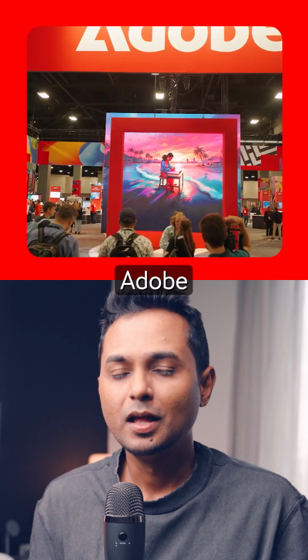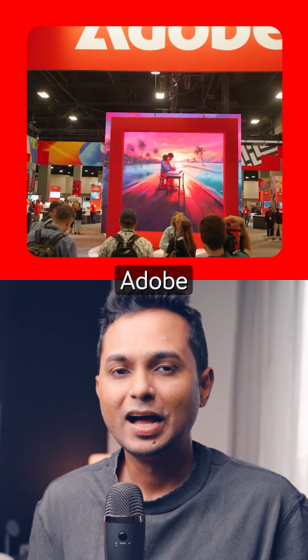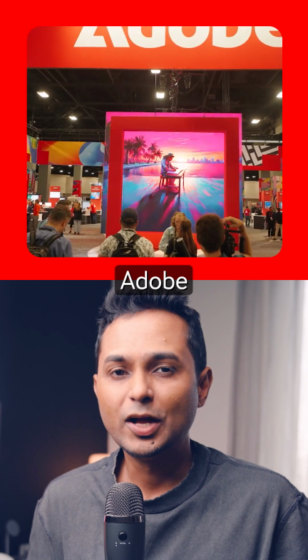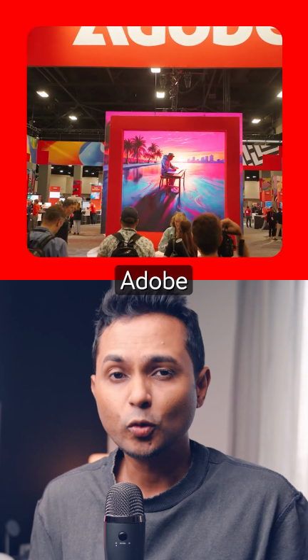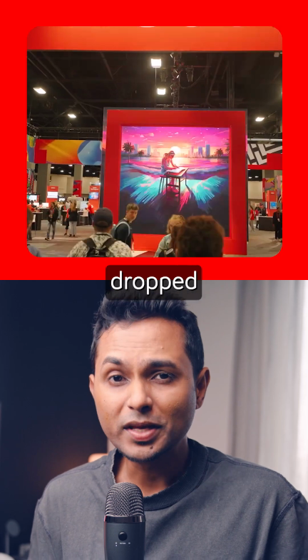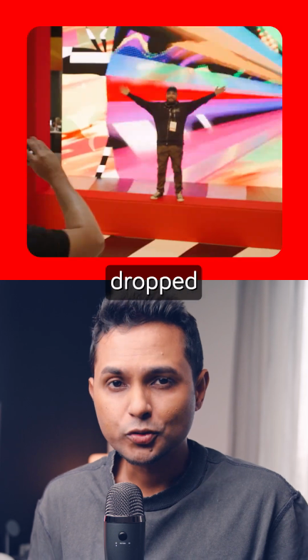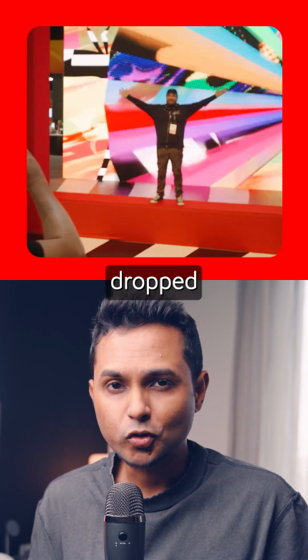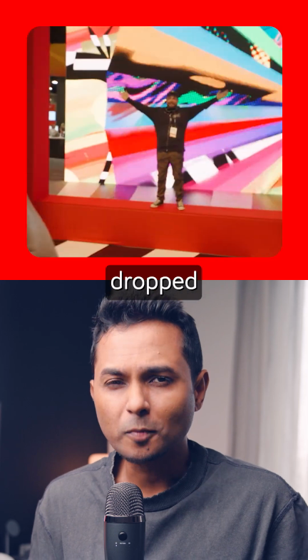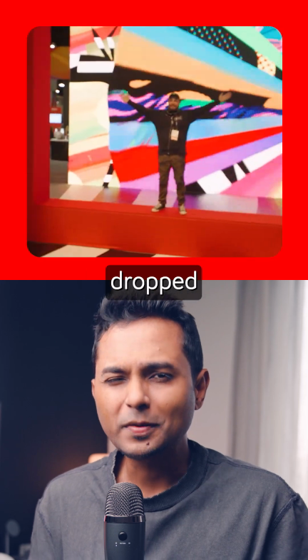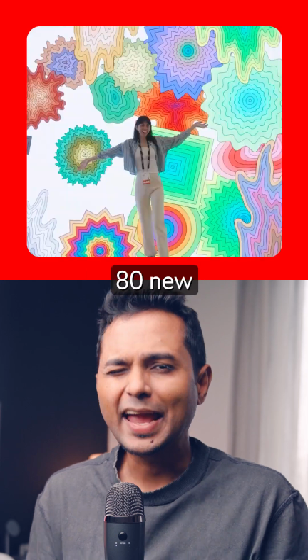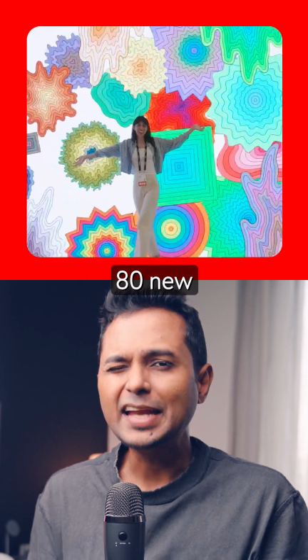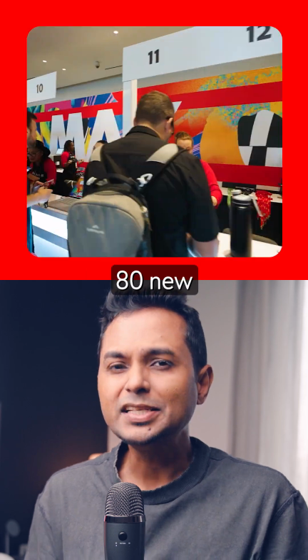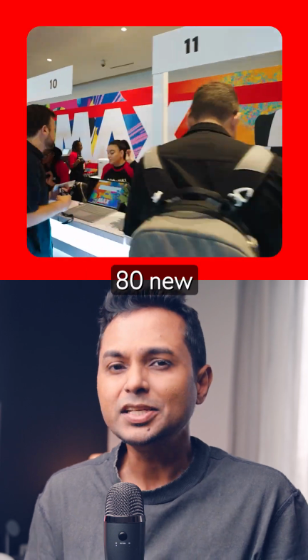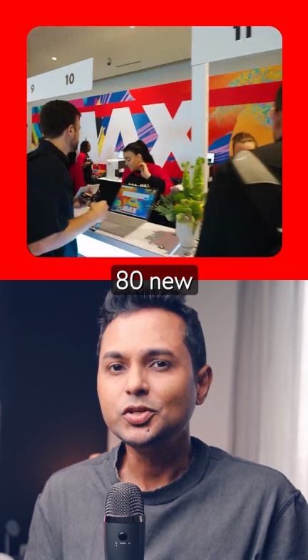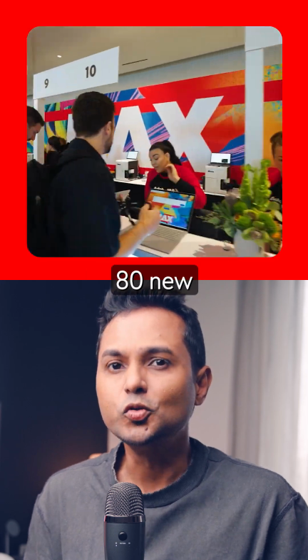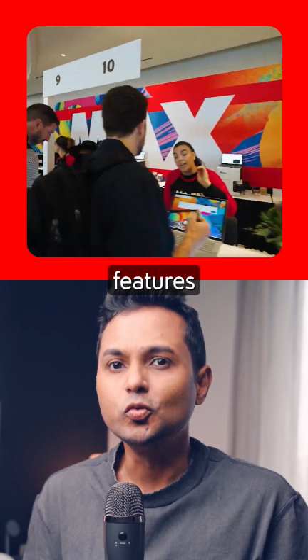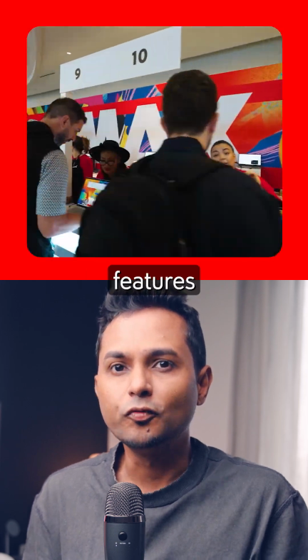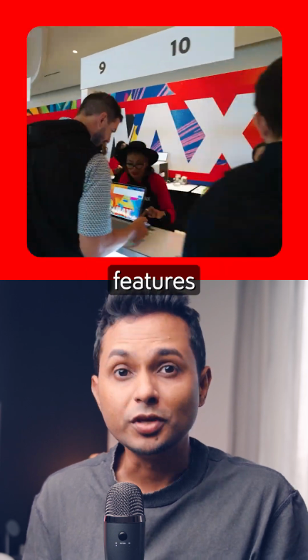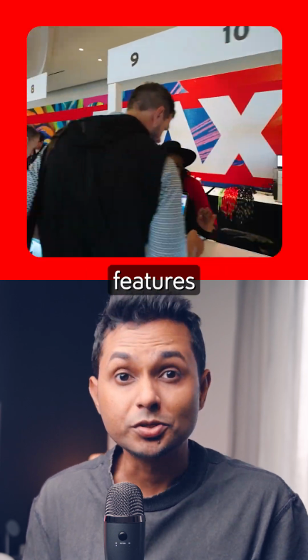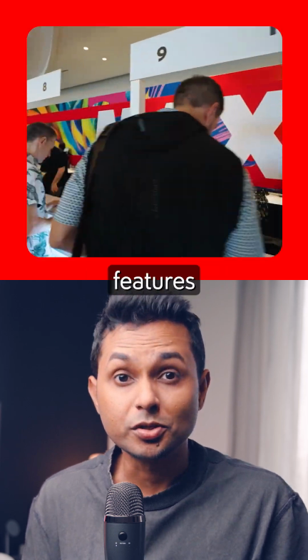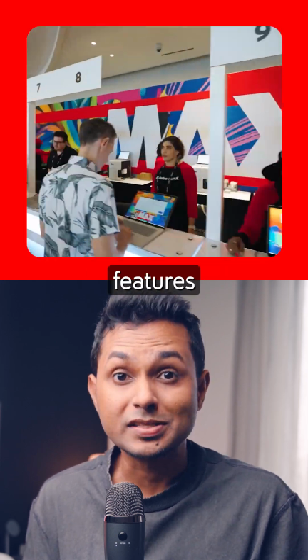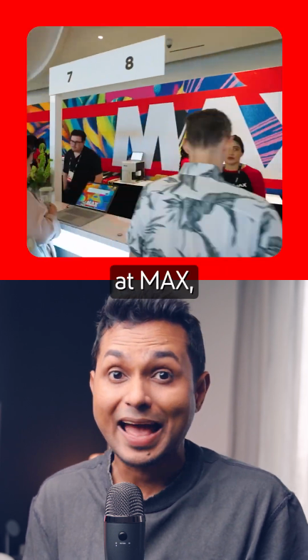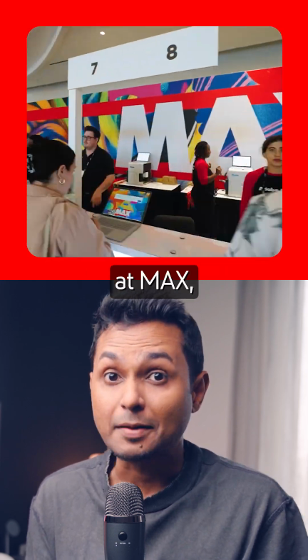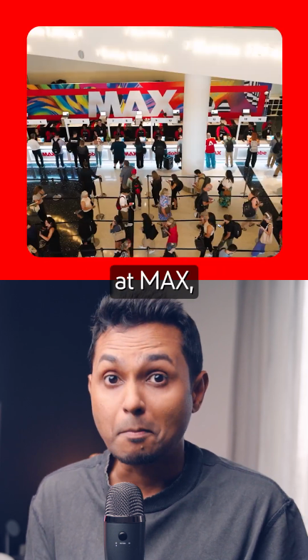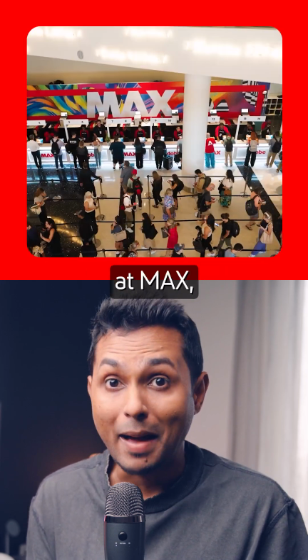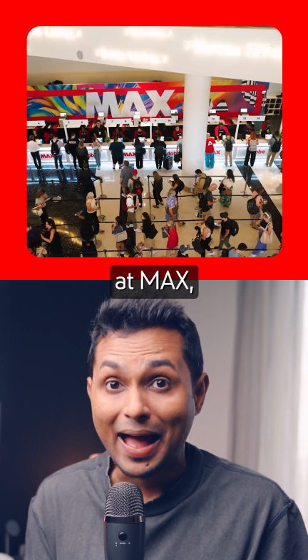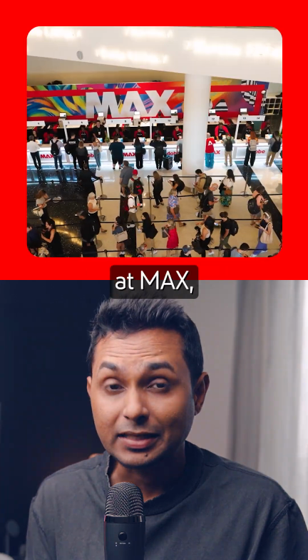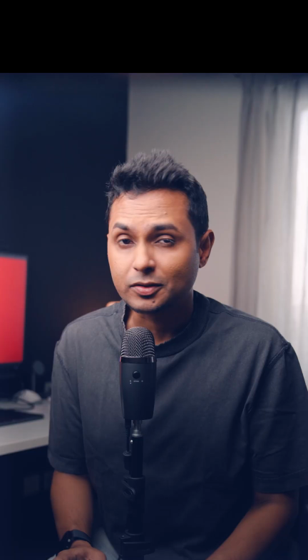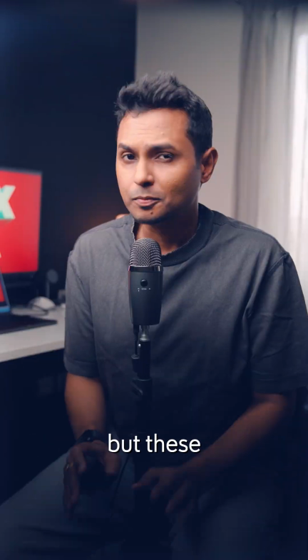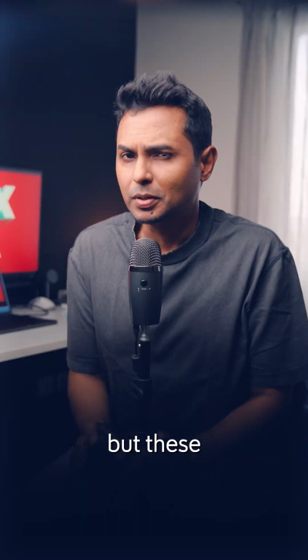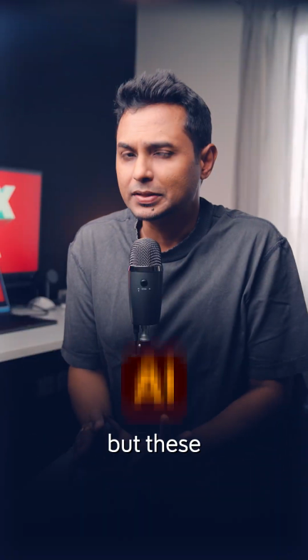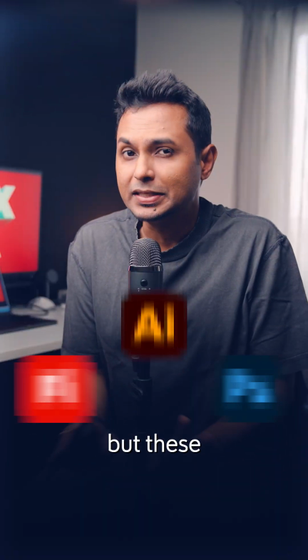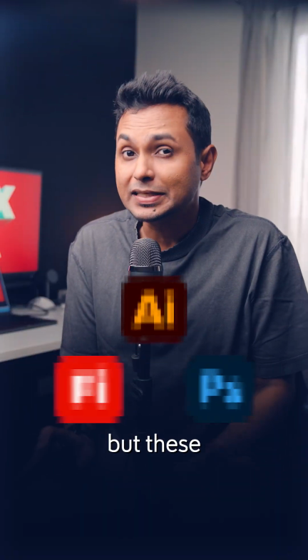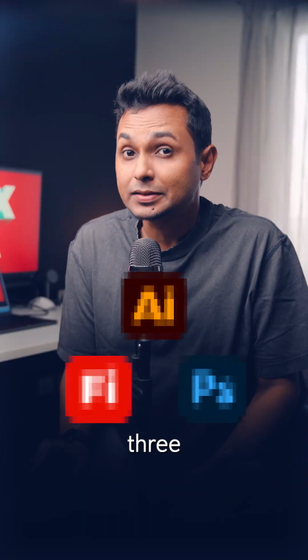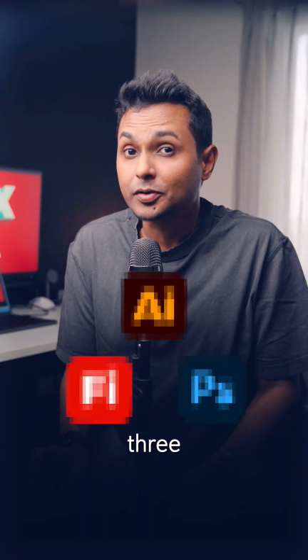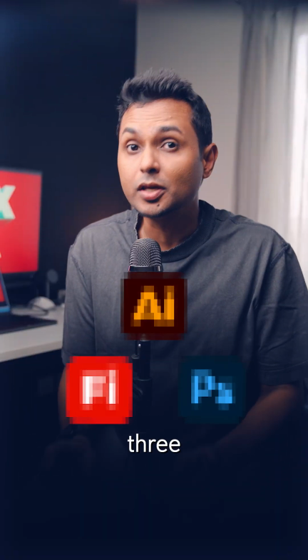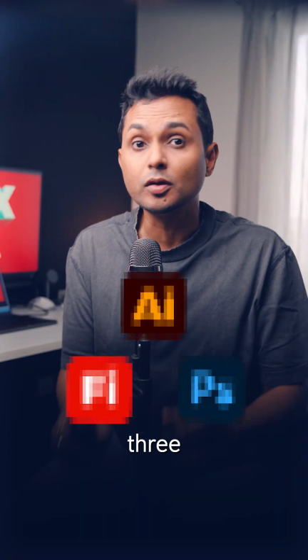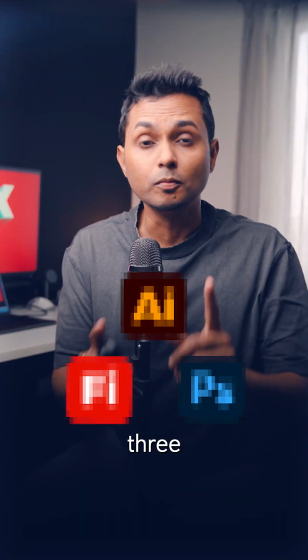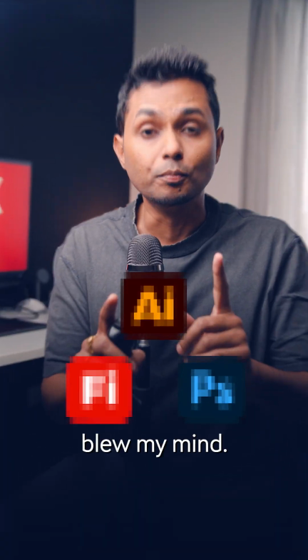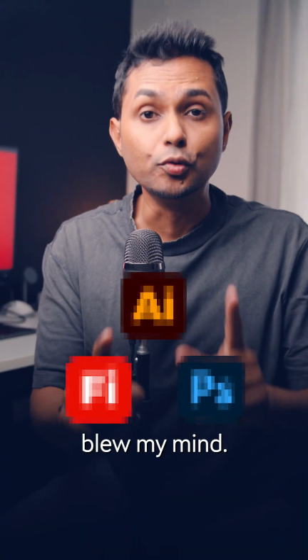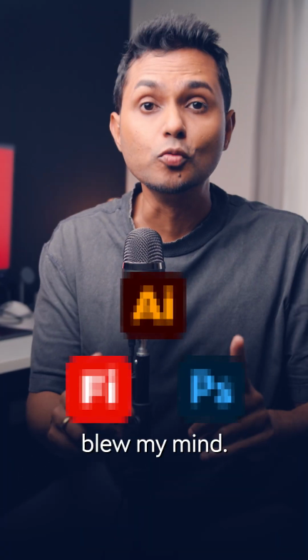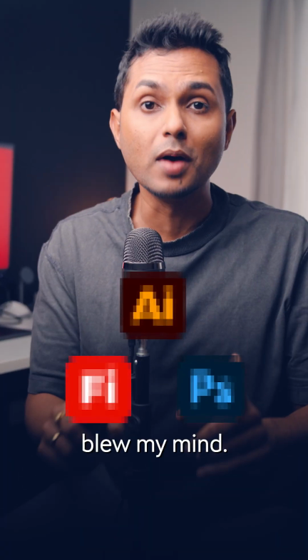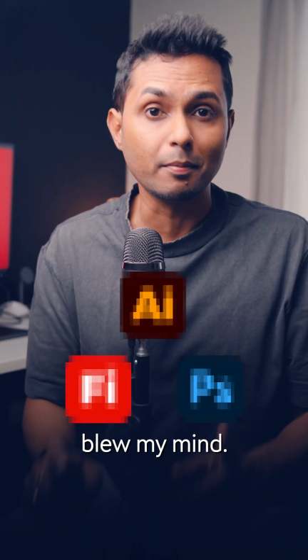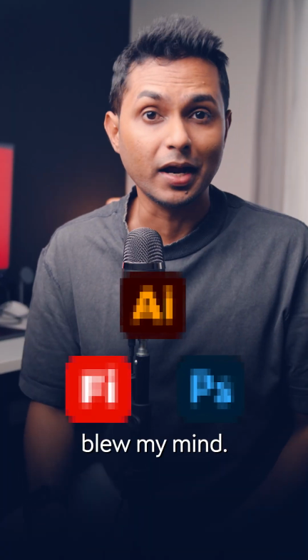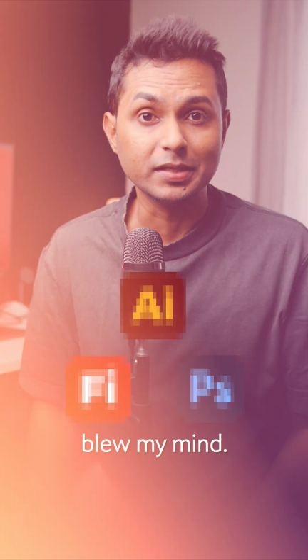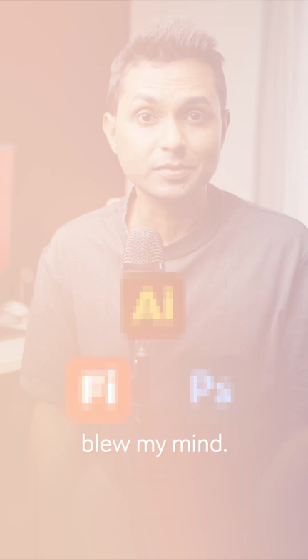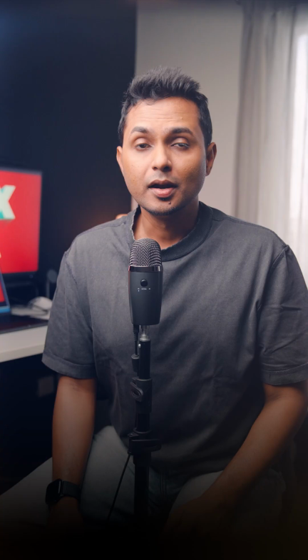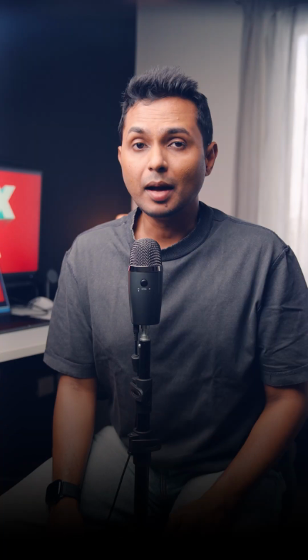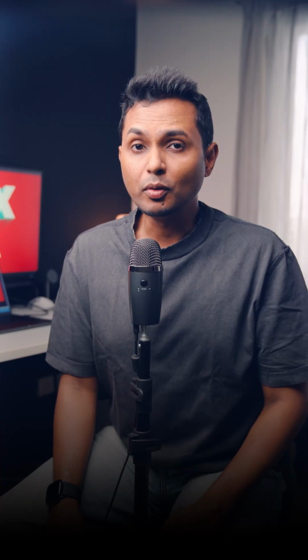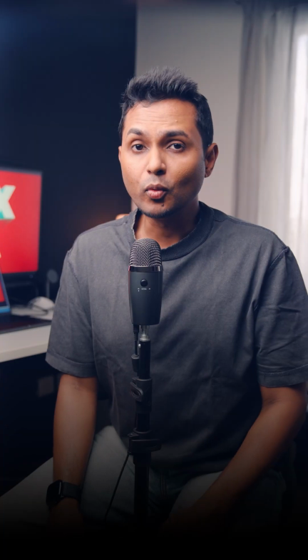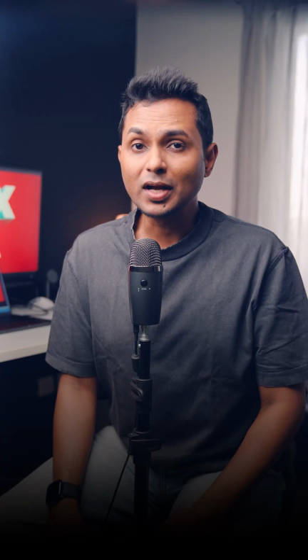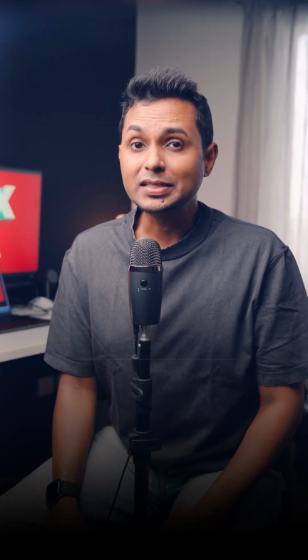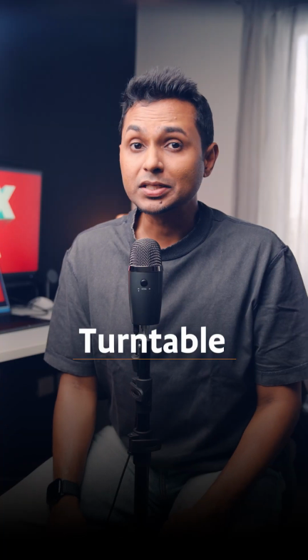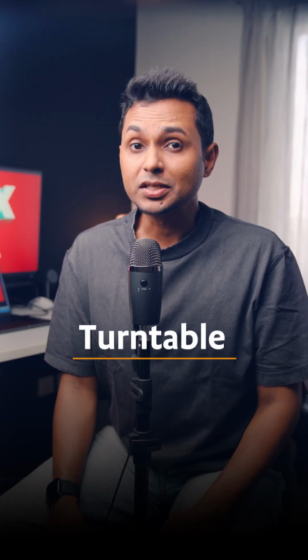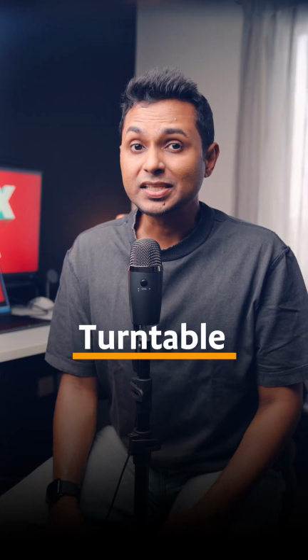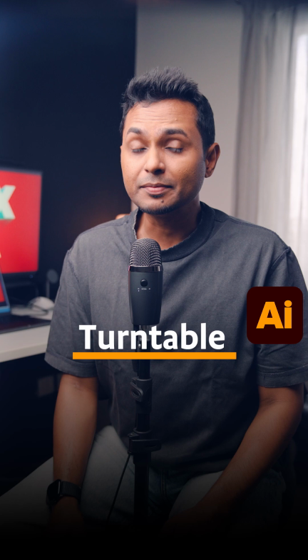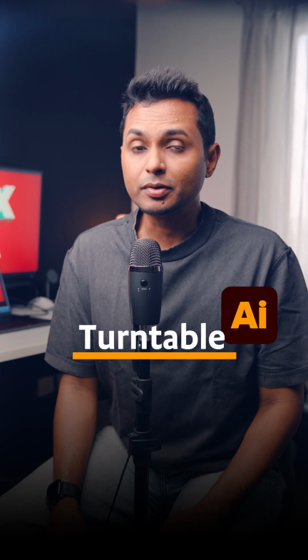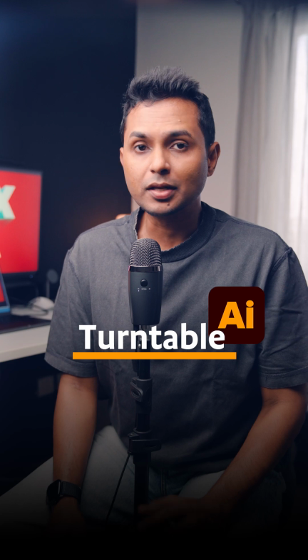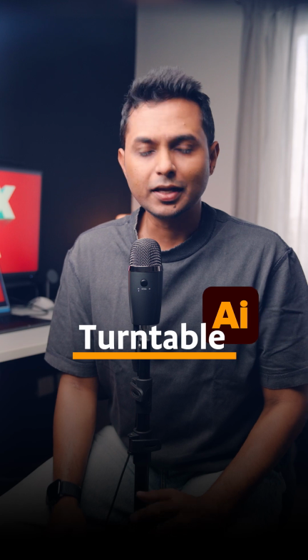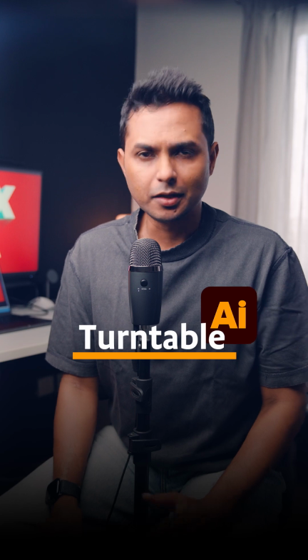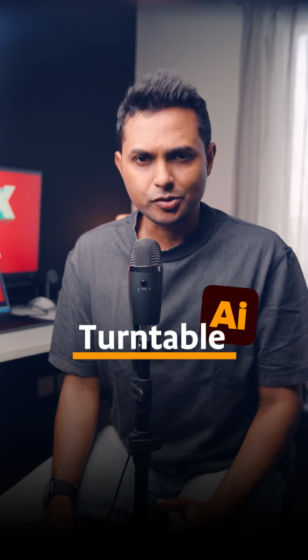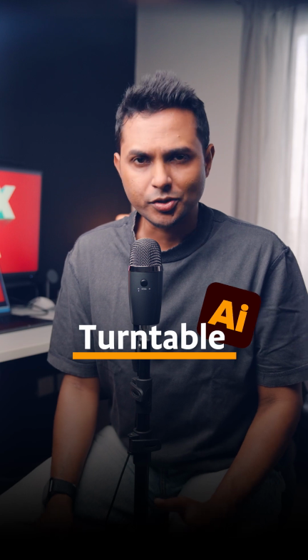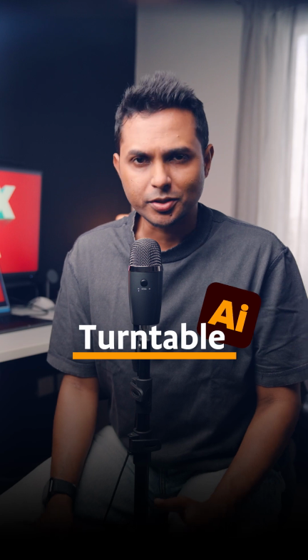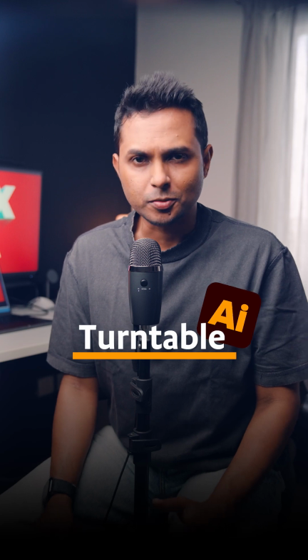Adobe dropped 80 new features at MAX, but these three blew my mind. Number one: turntable in Illustrator.